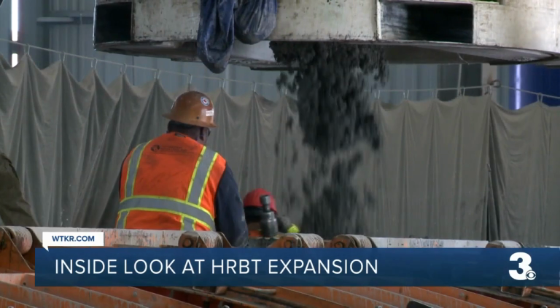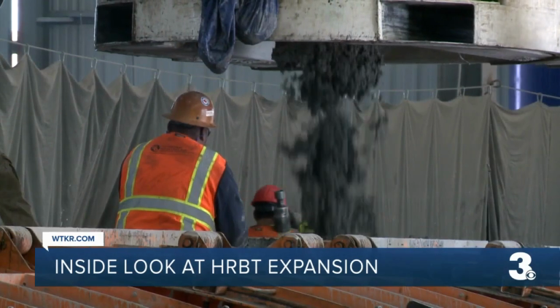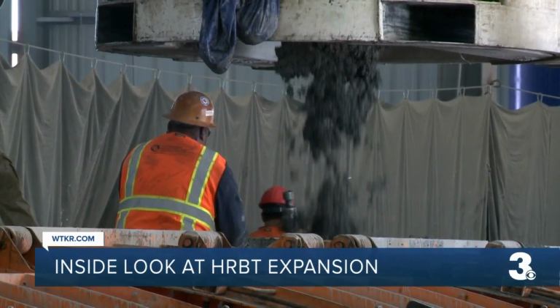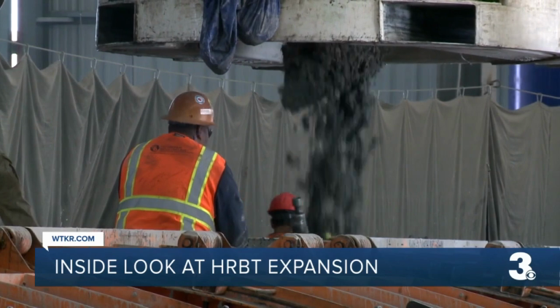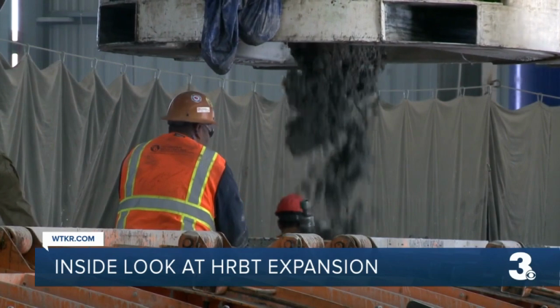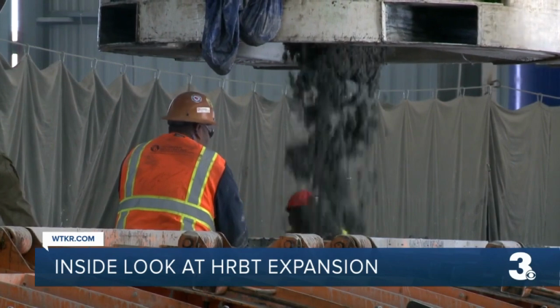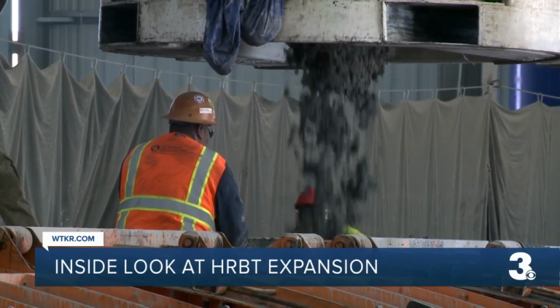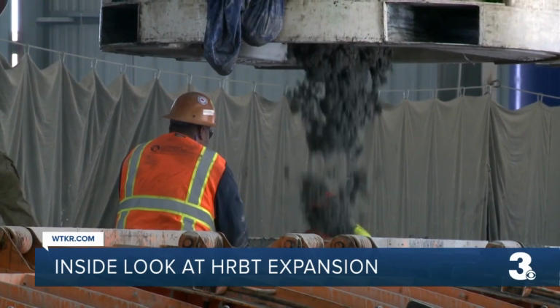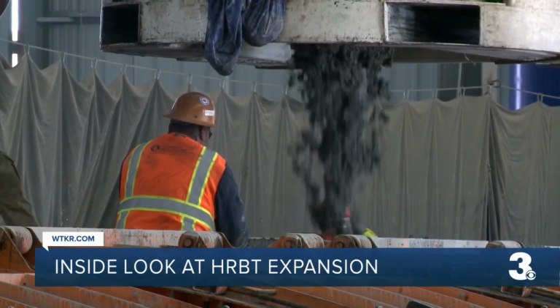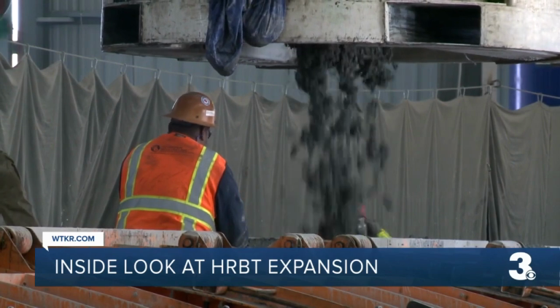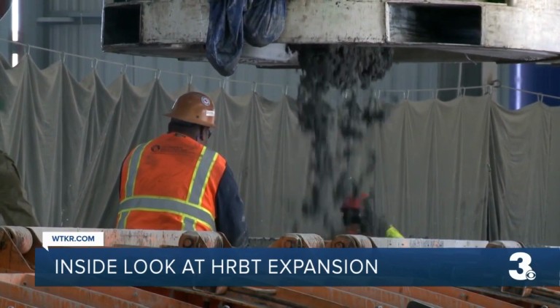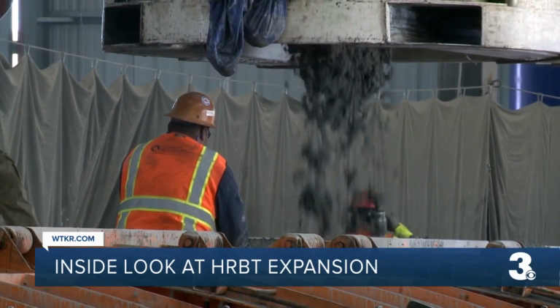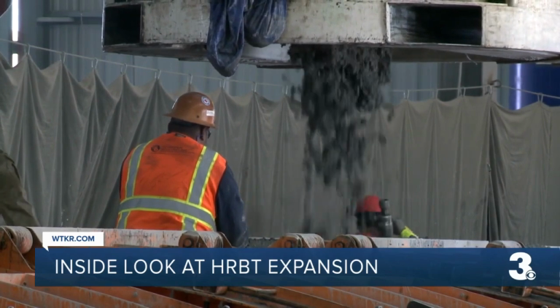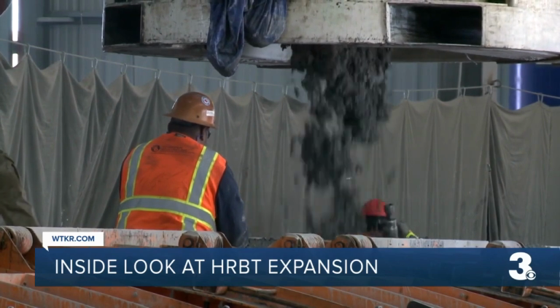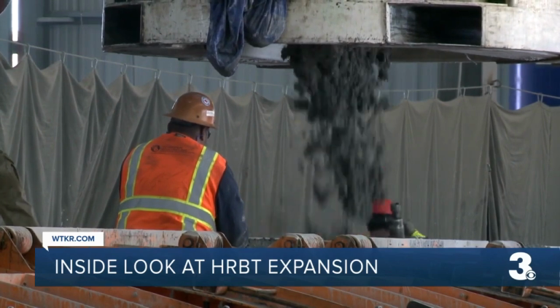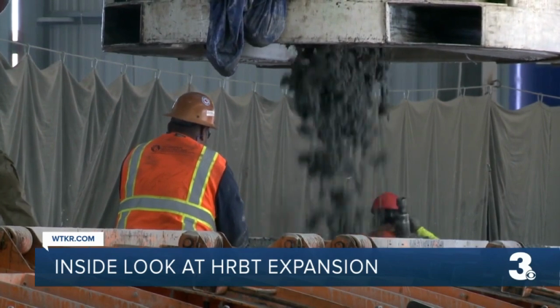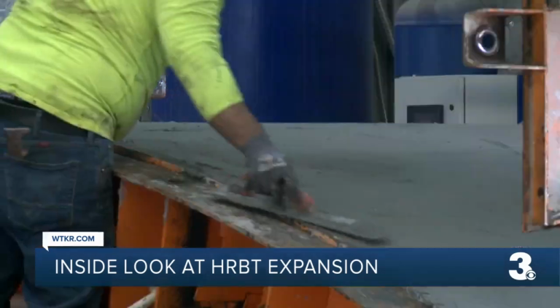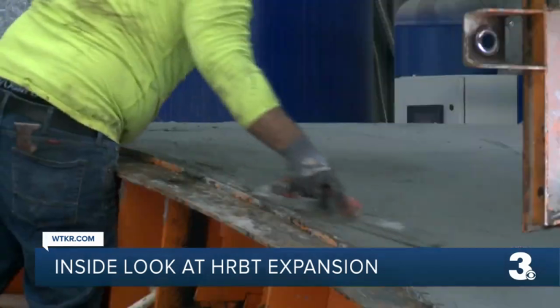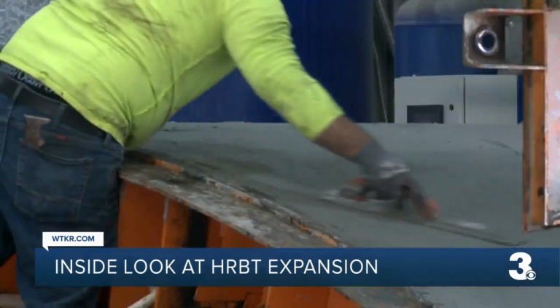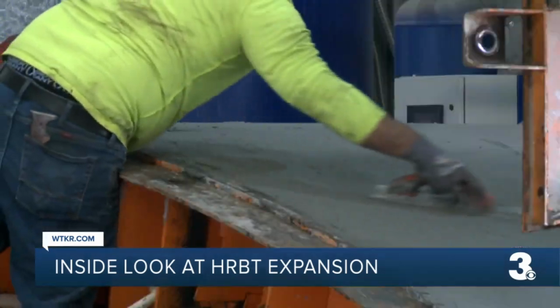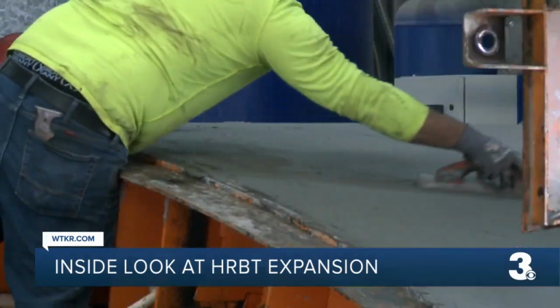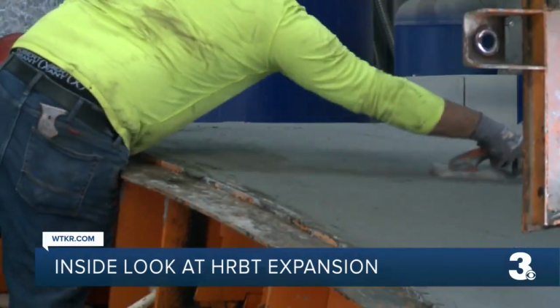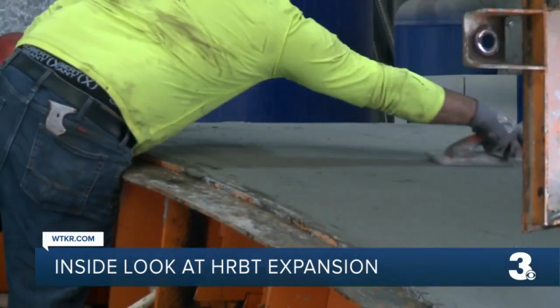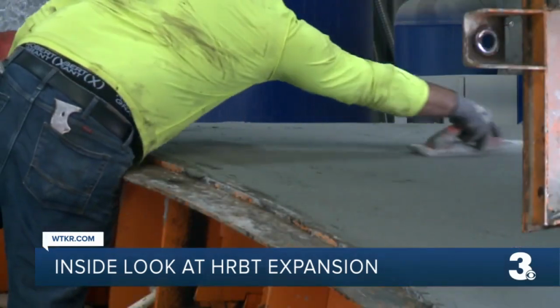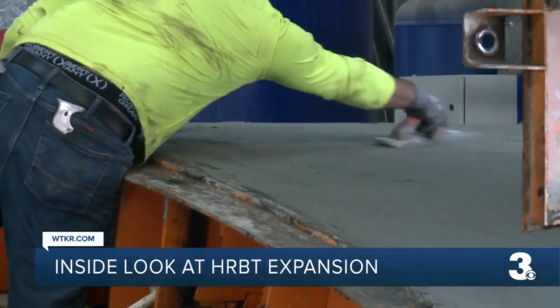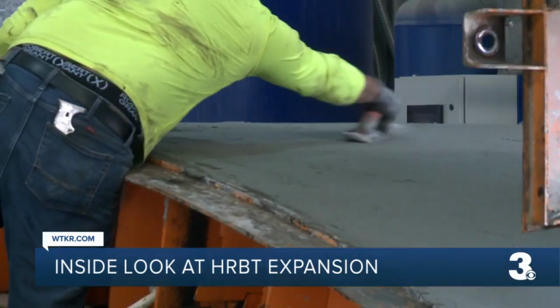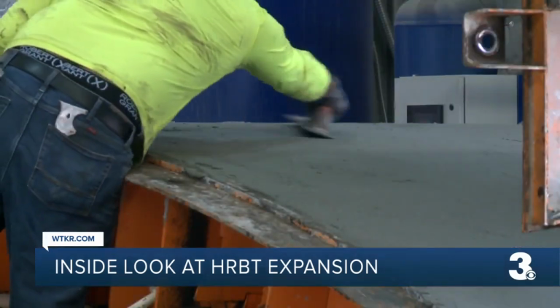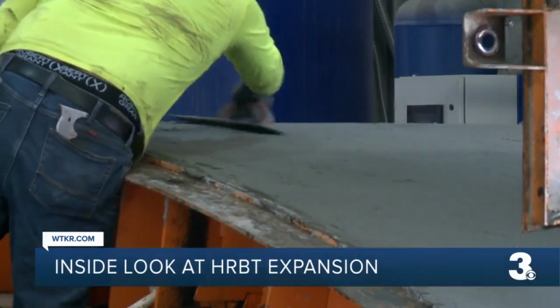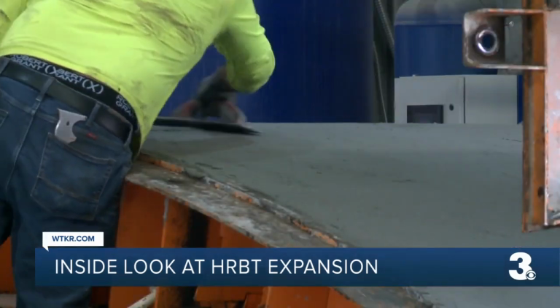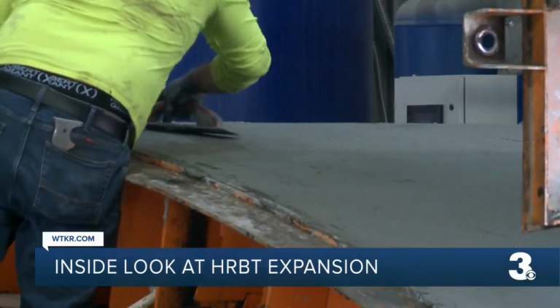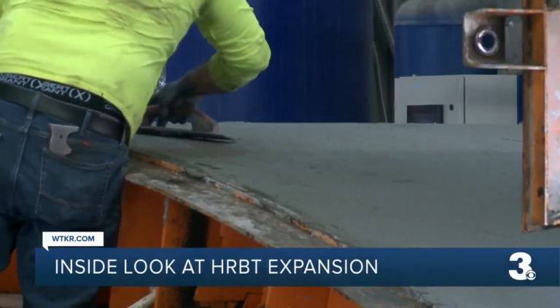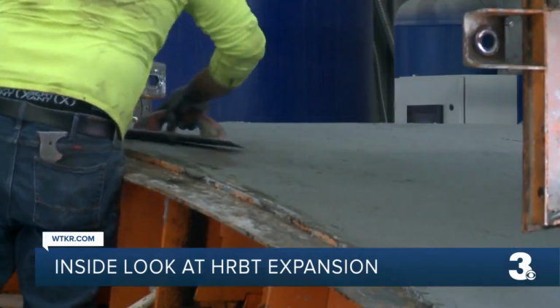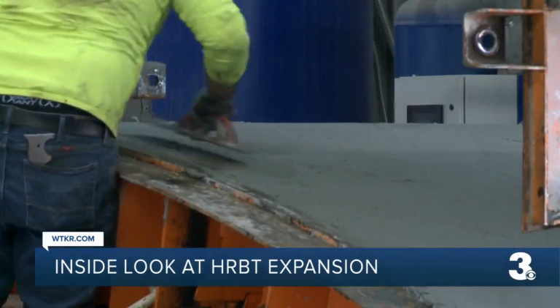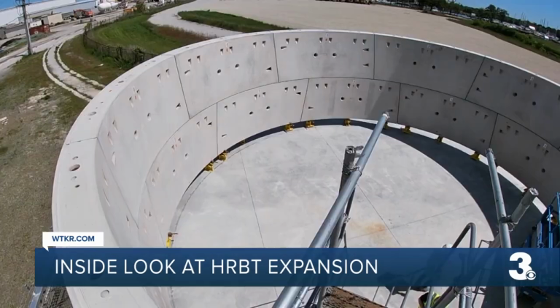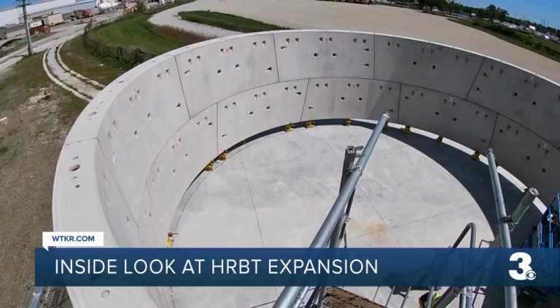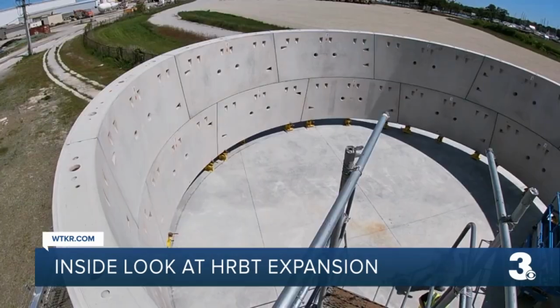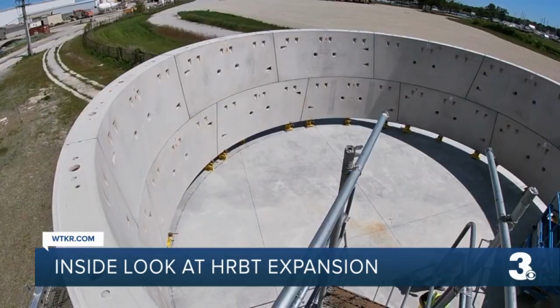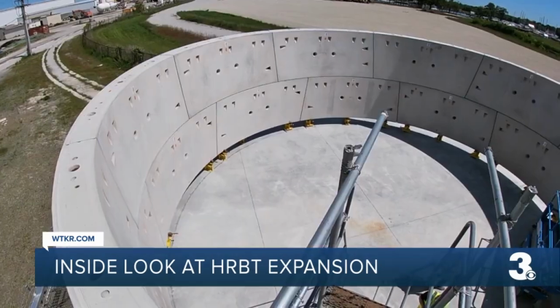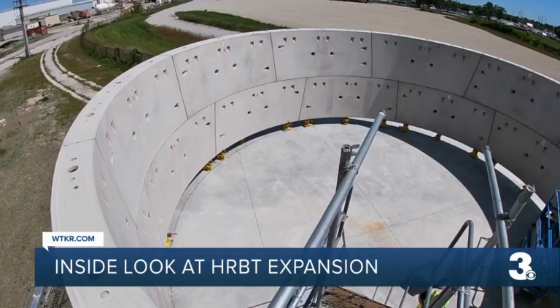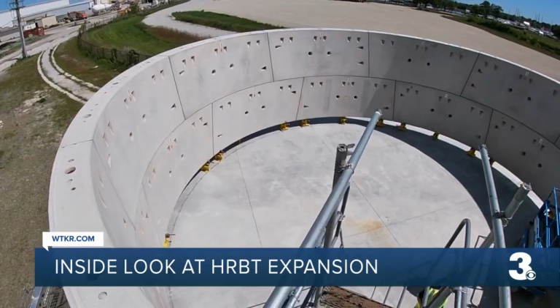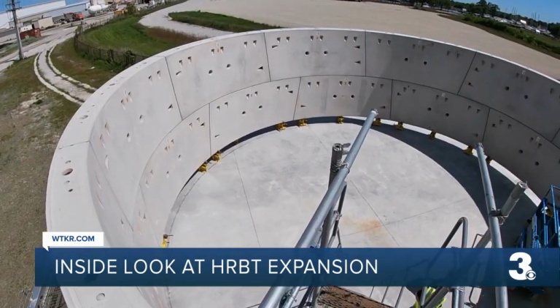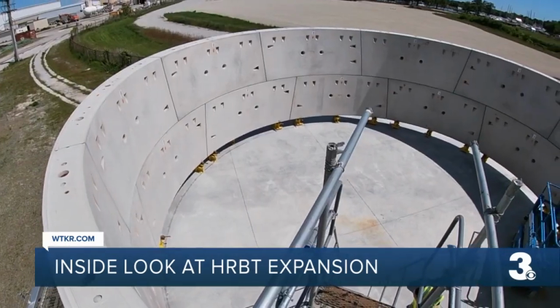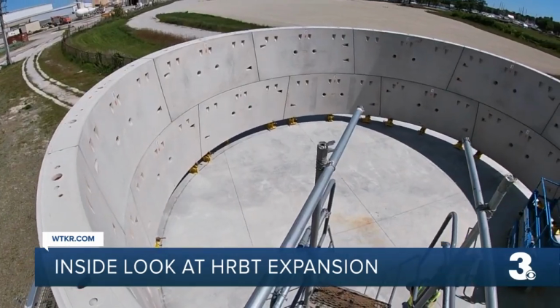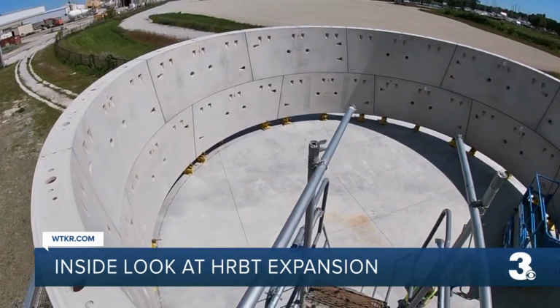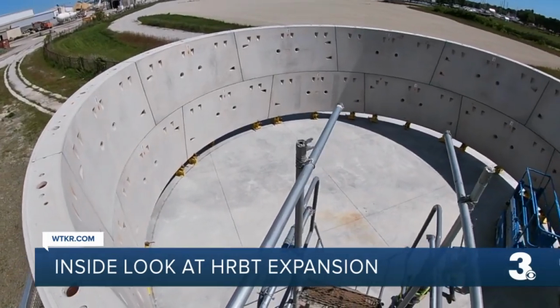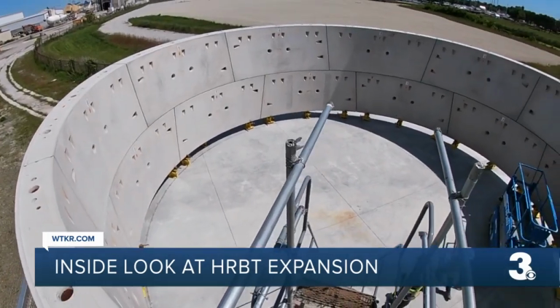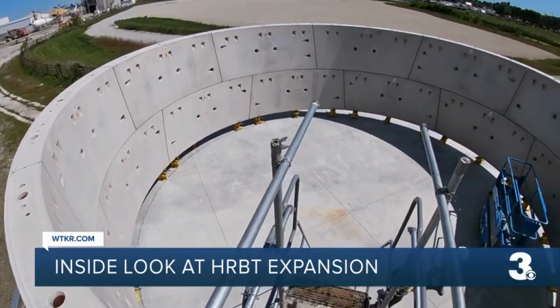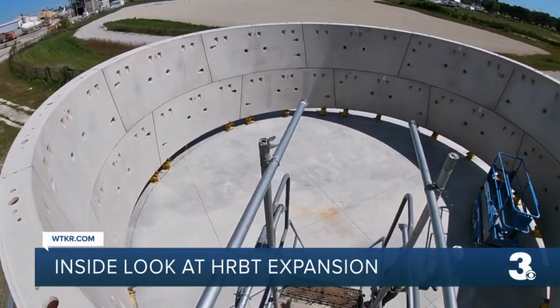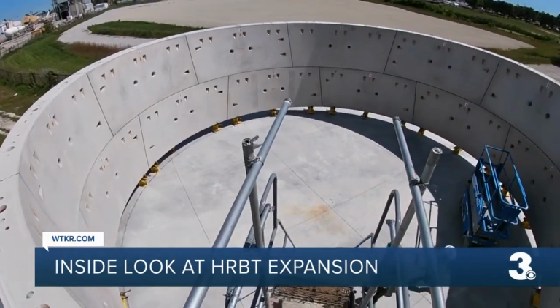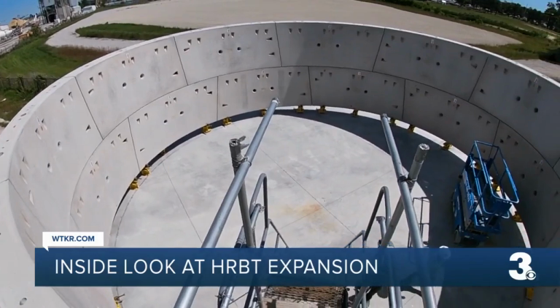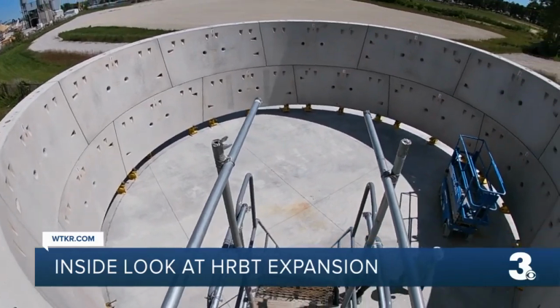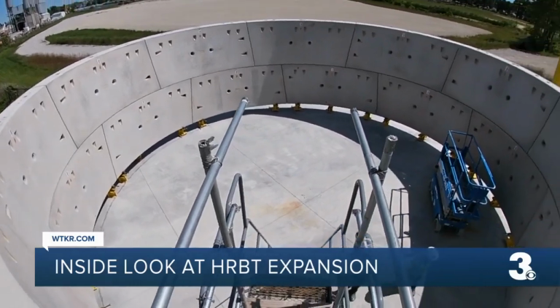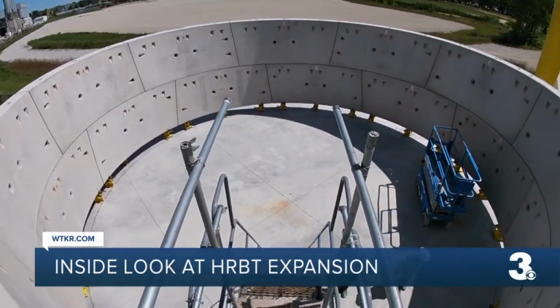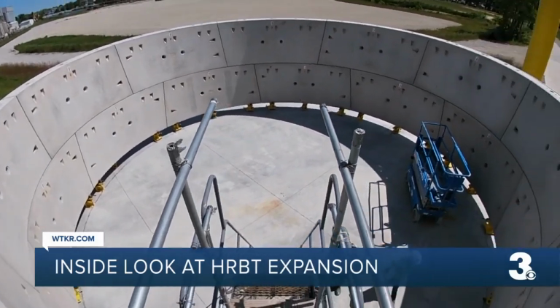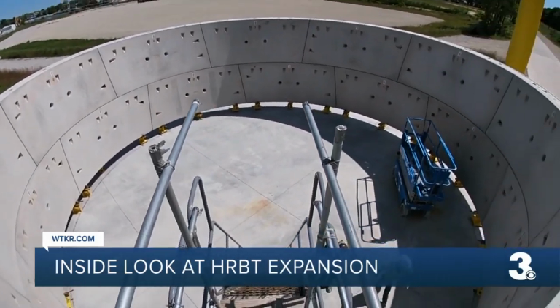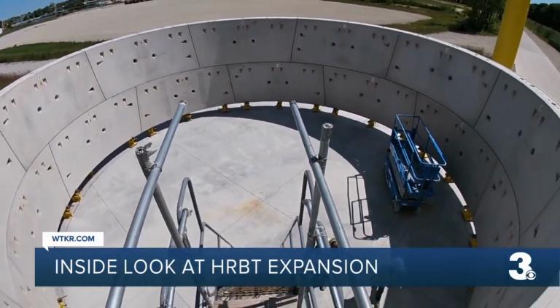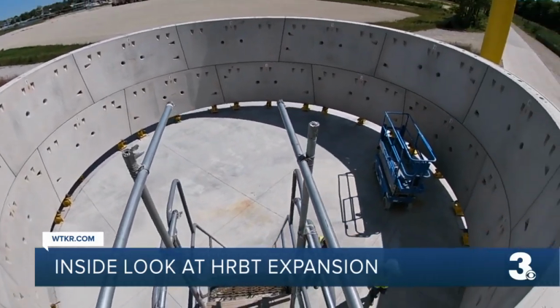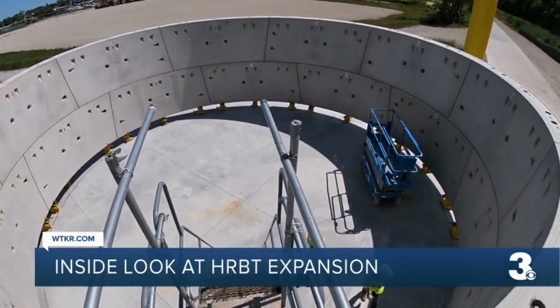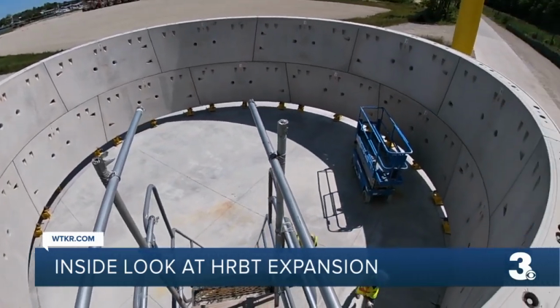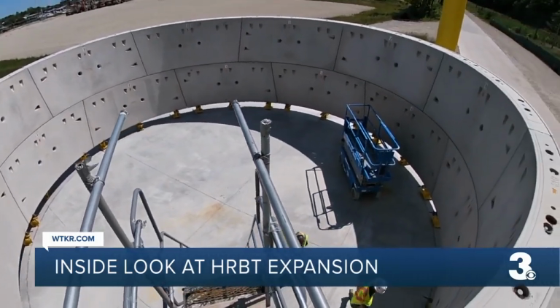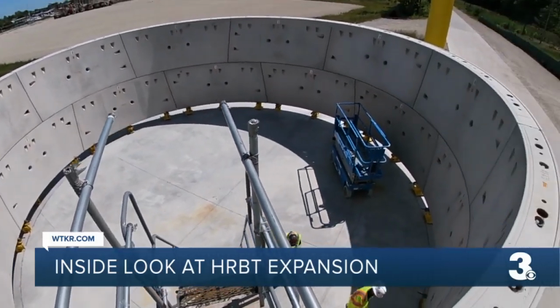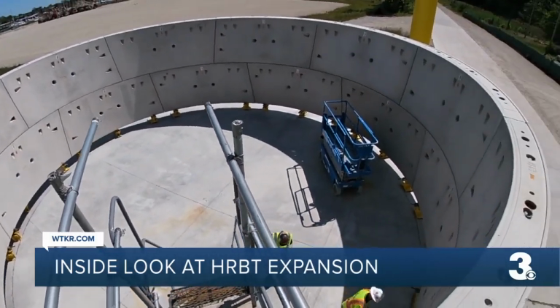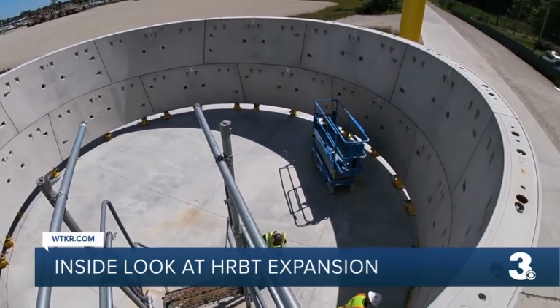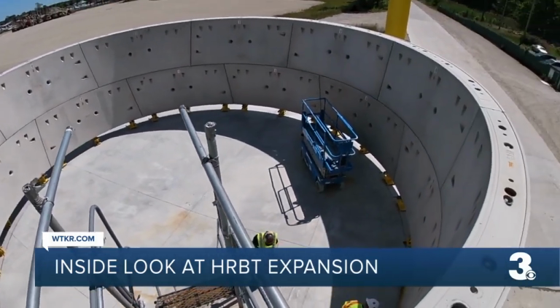The tunnels are being made in concrete segments. Nine segments make a ring, and more than 2,000 rings will make up the new tunnels.